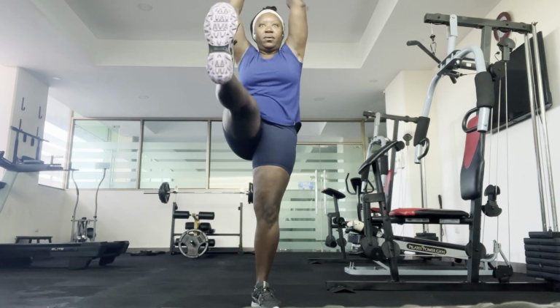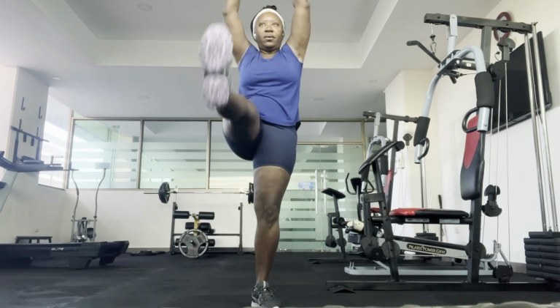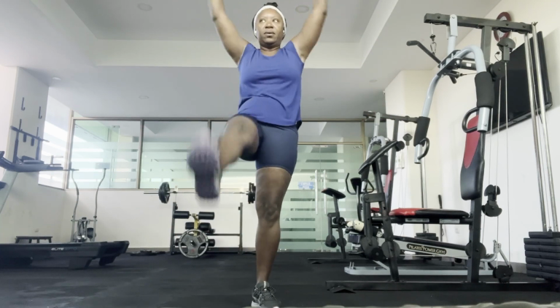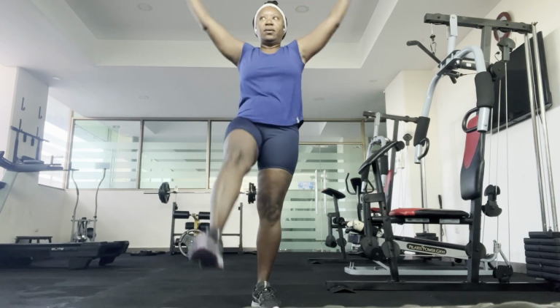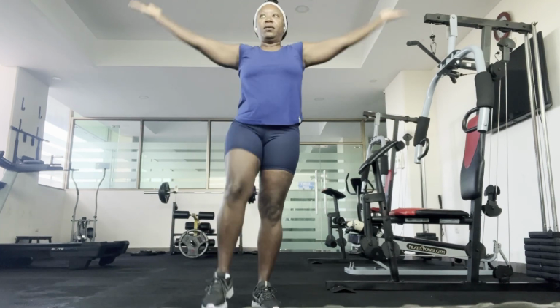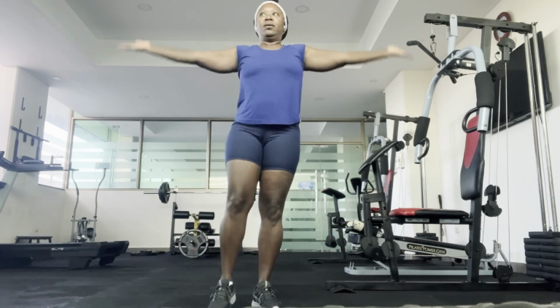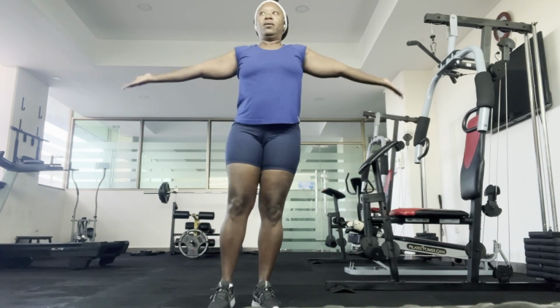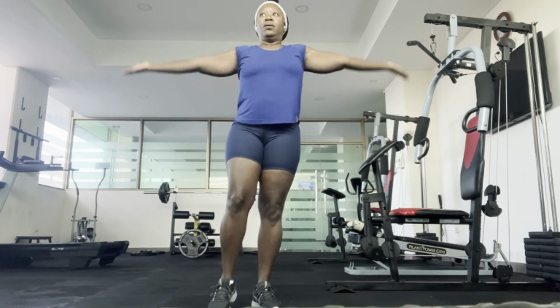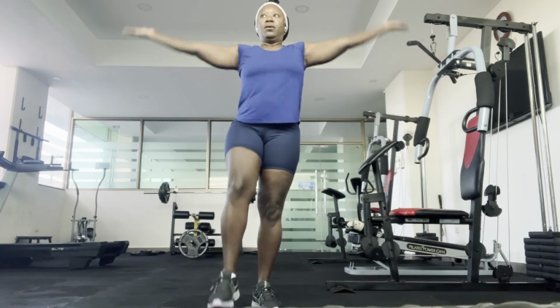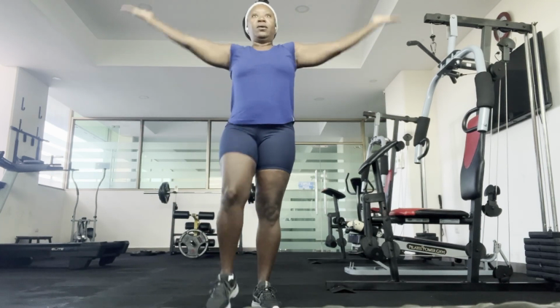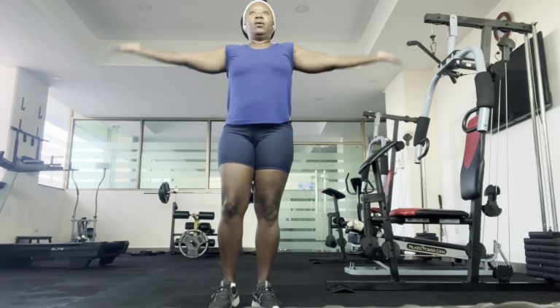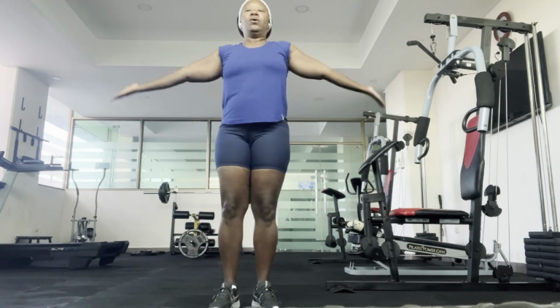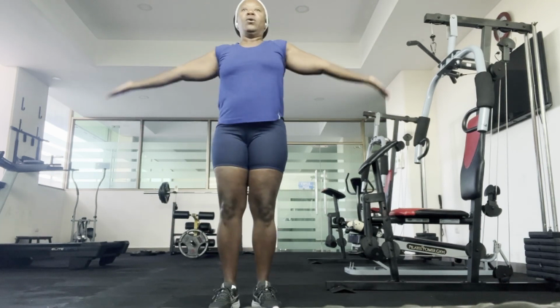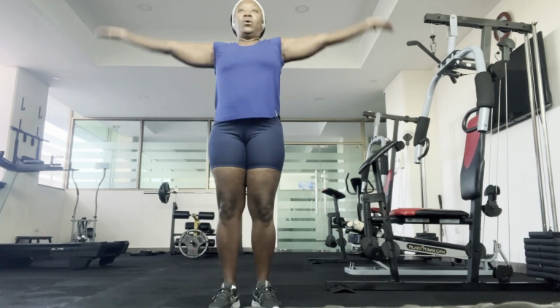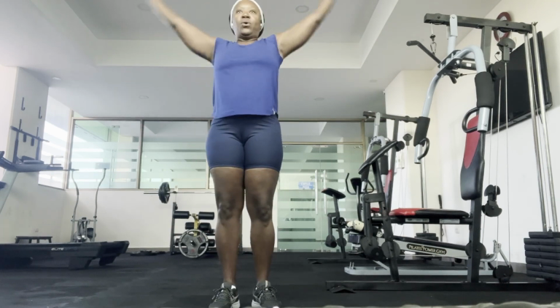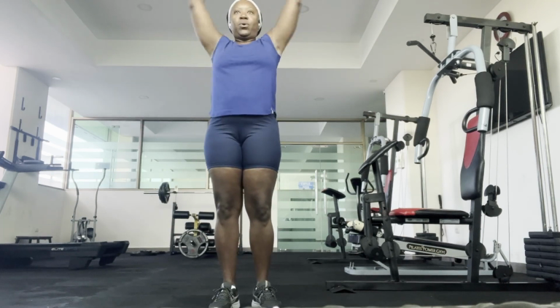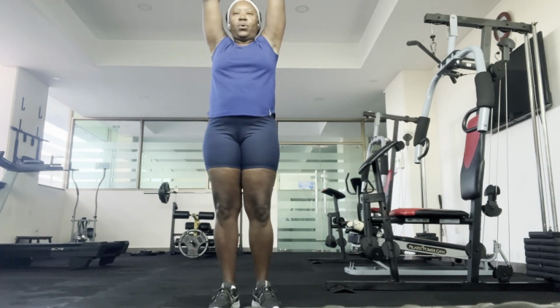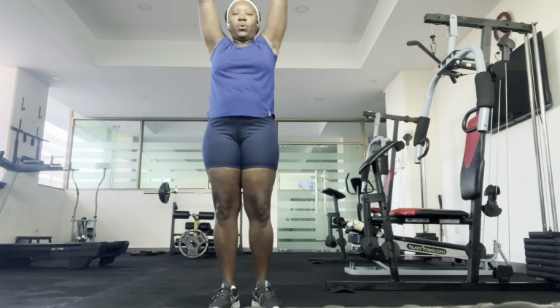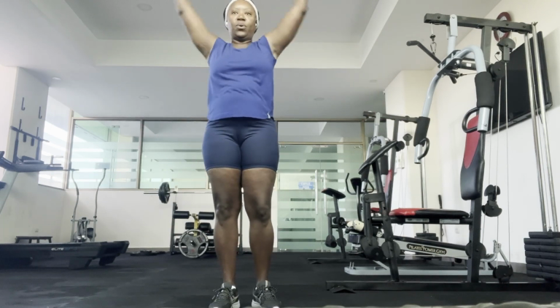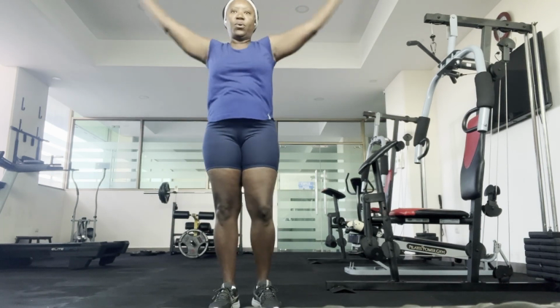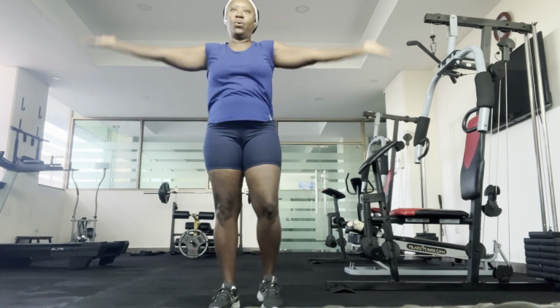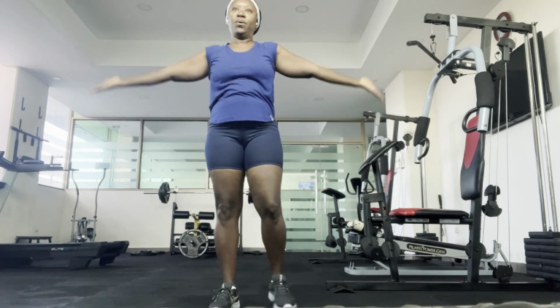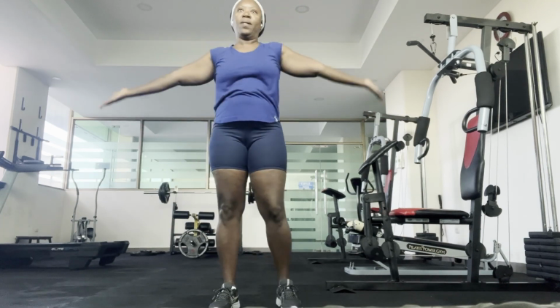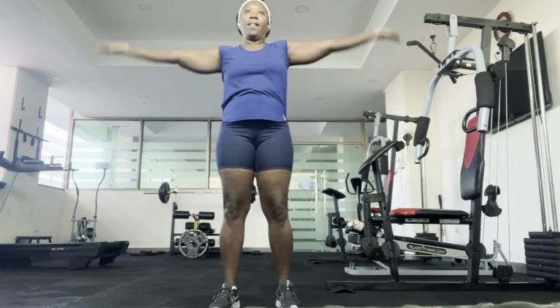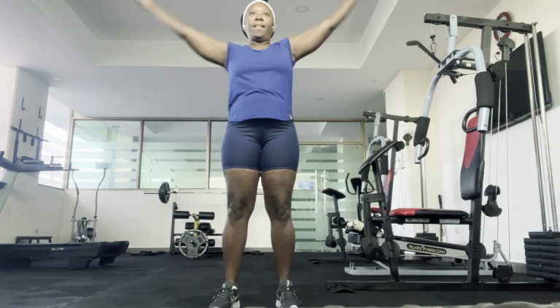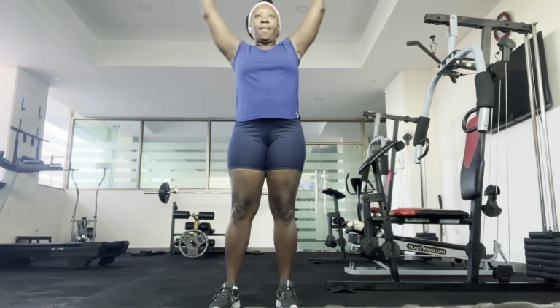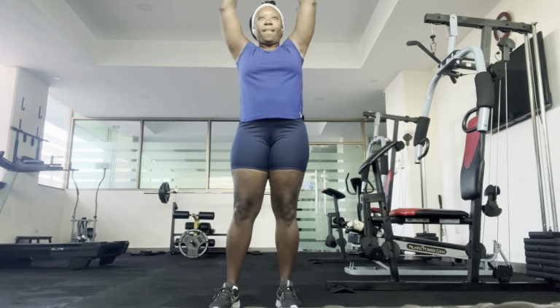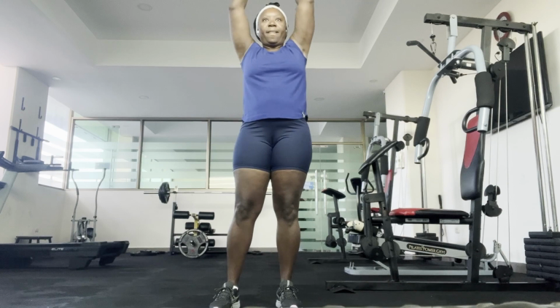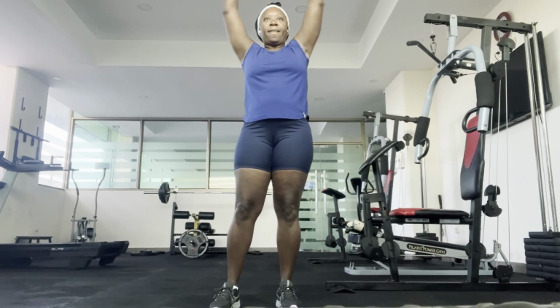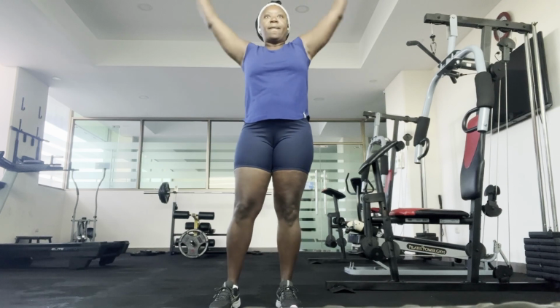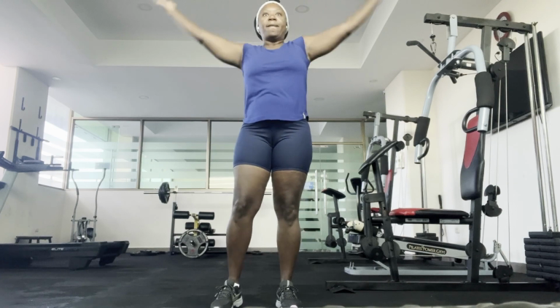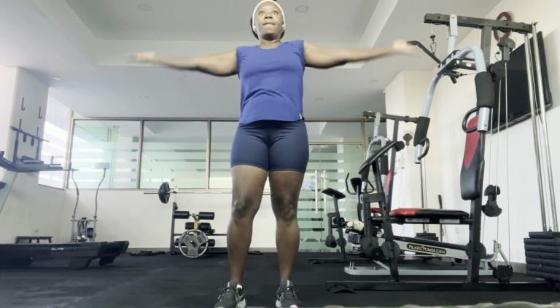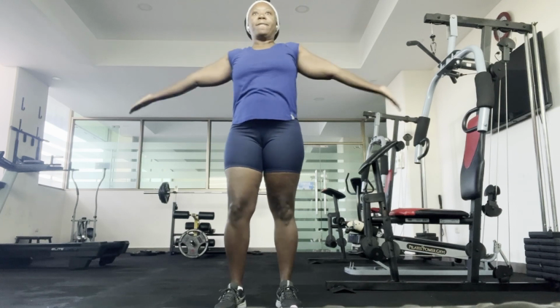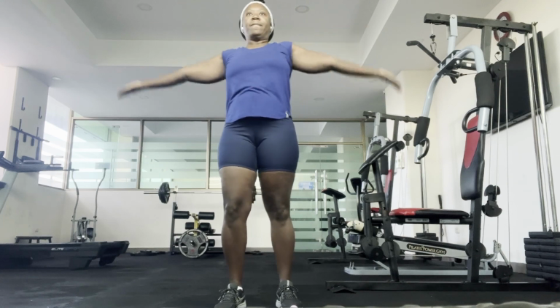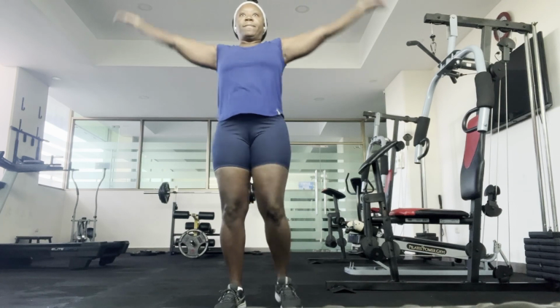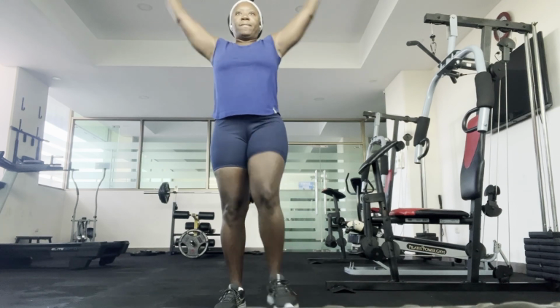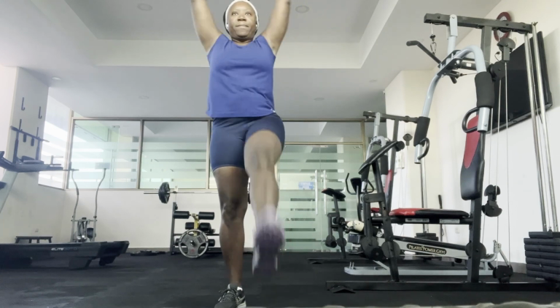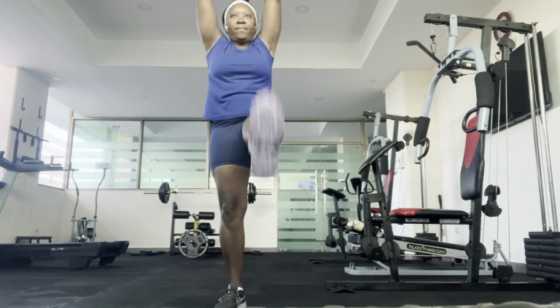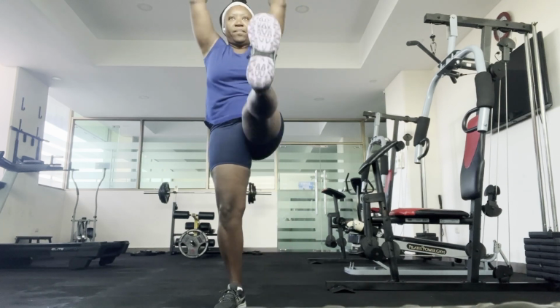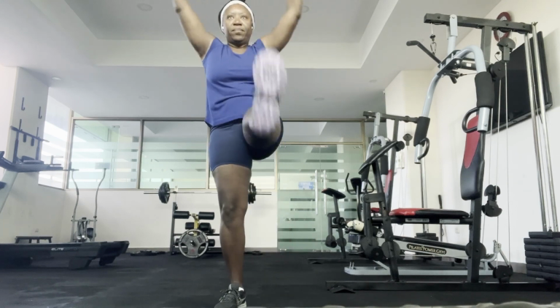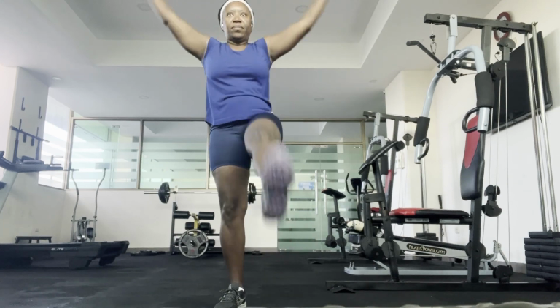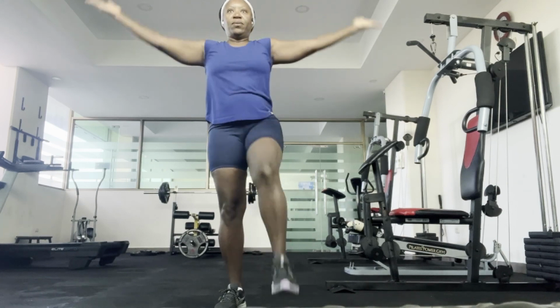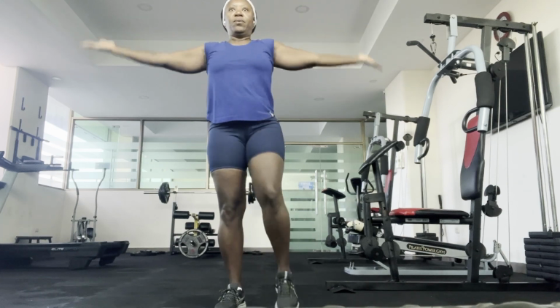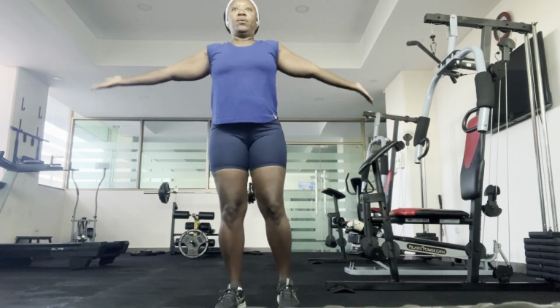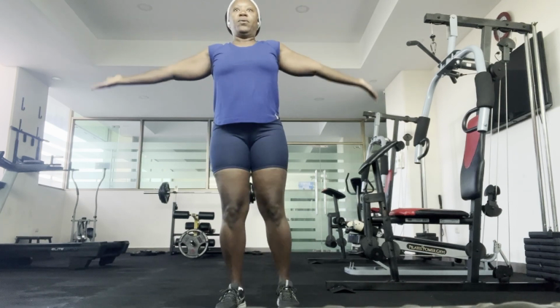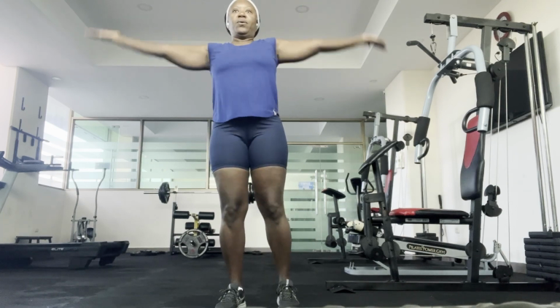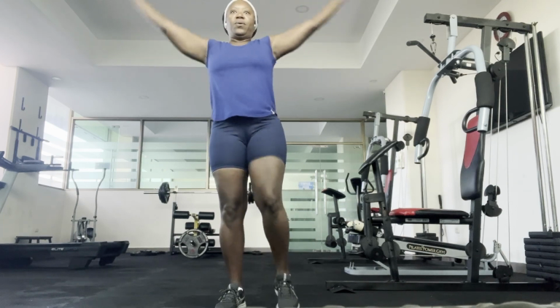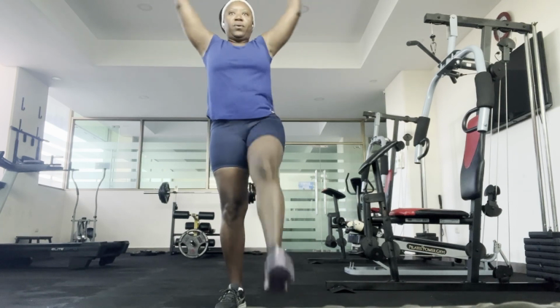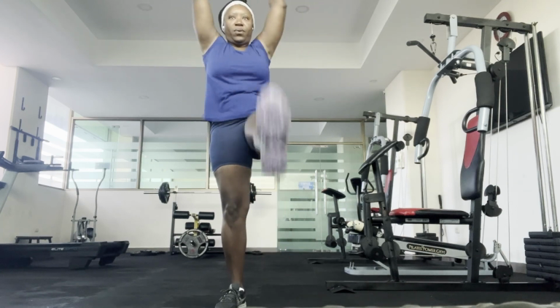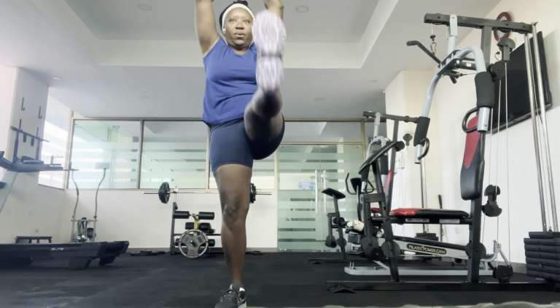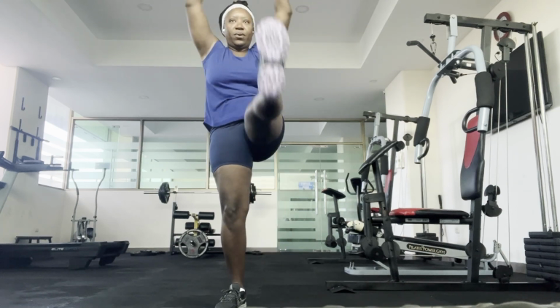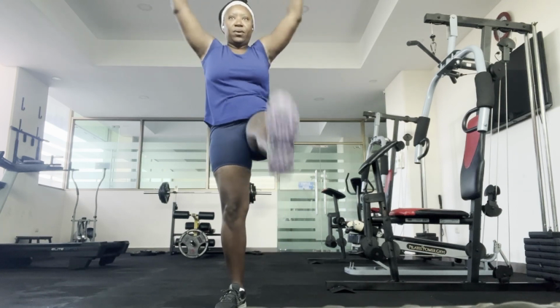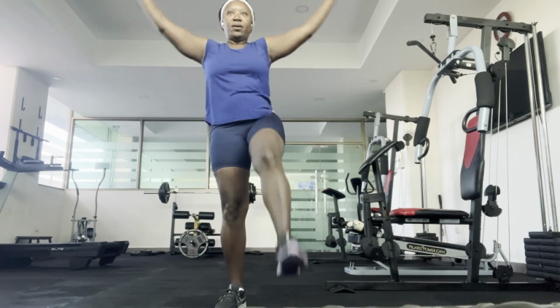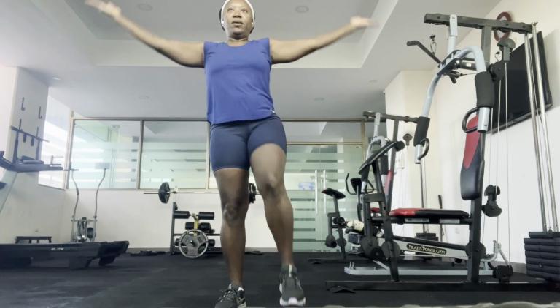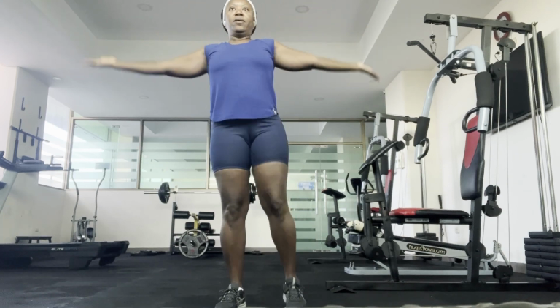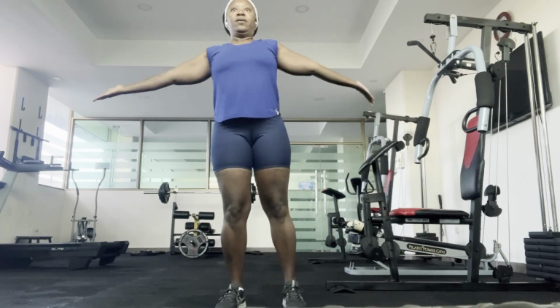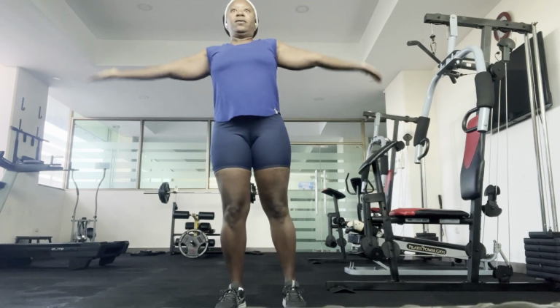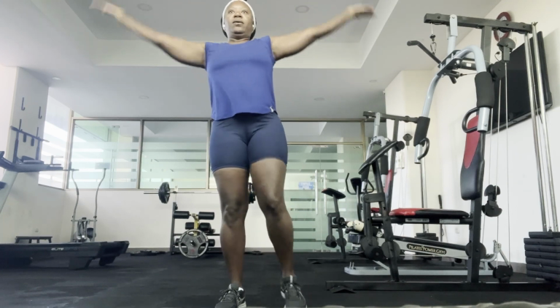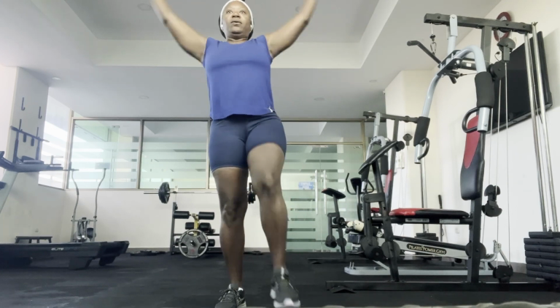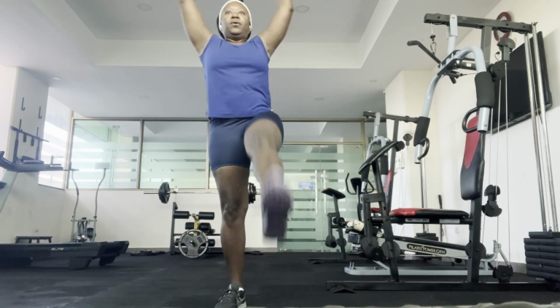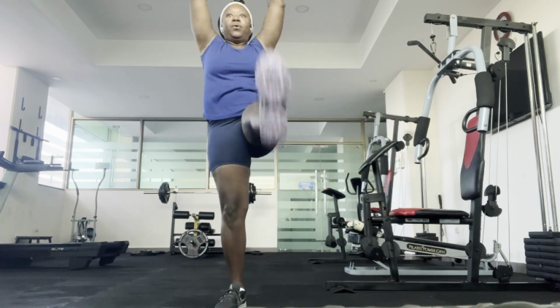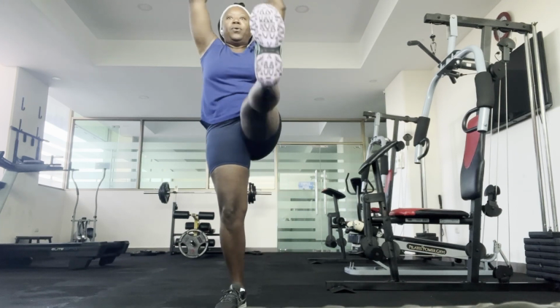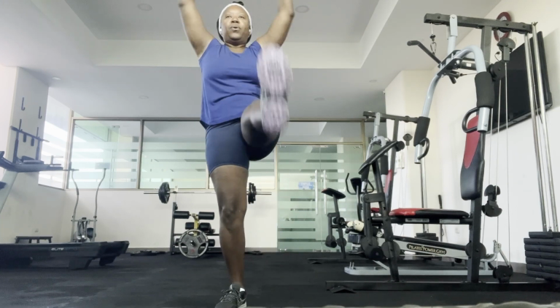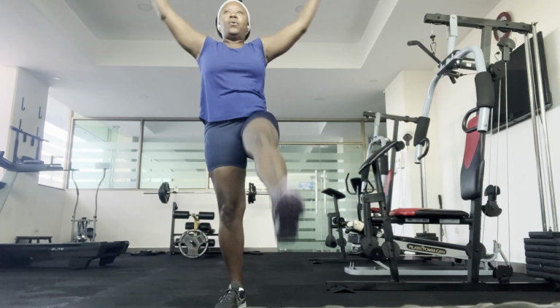I start out by doing a warm up. You always want to warm up your muscles before you begin any weight lifting or cardio.